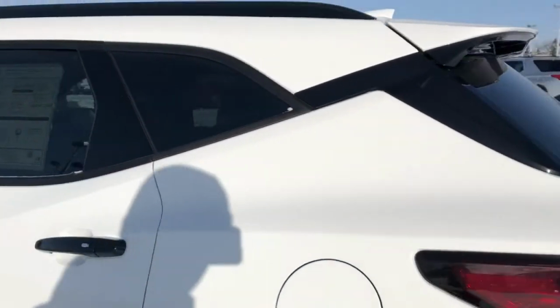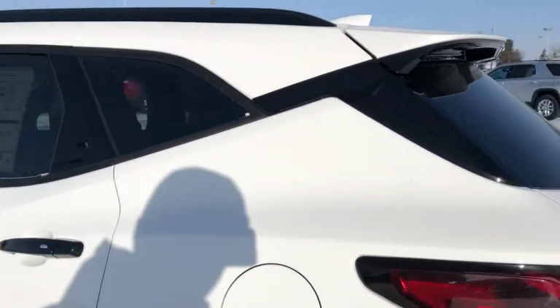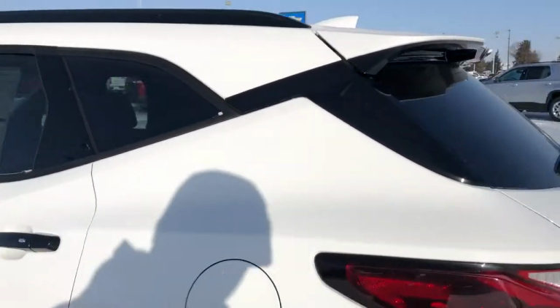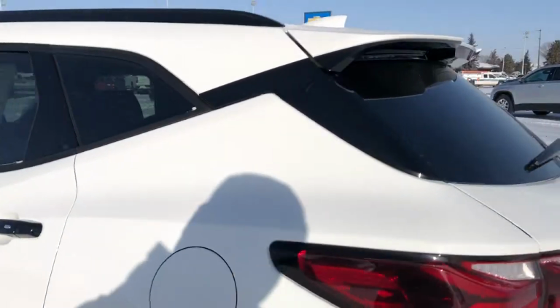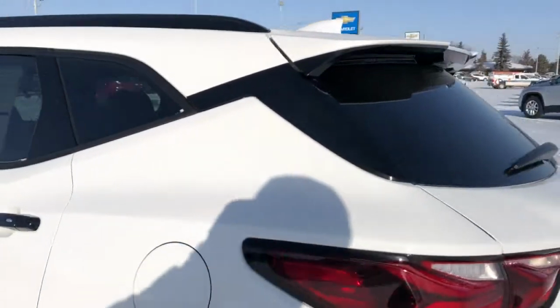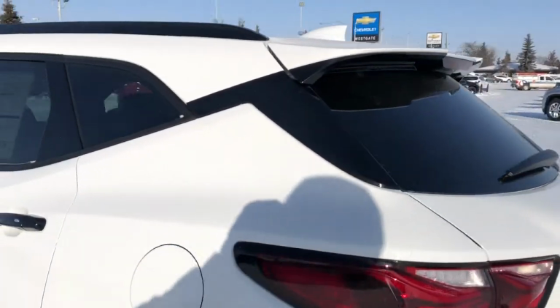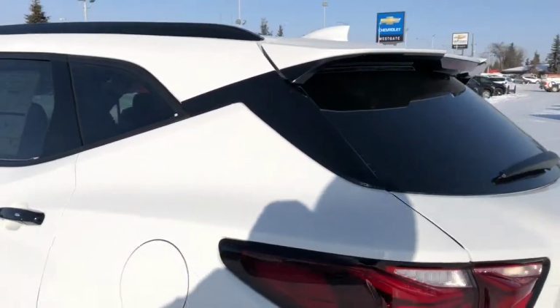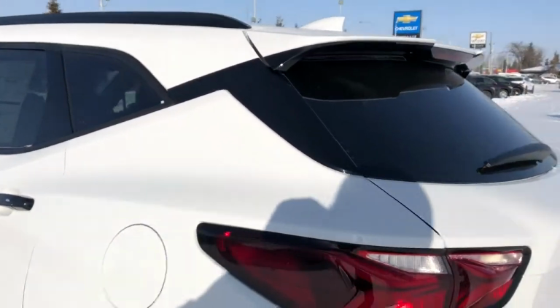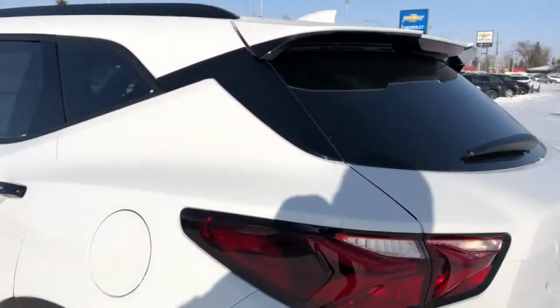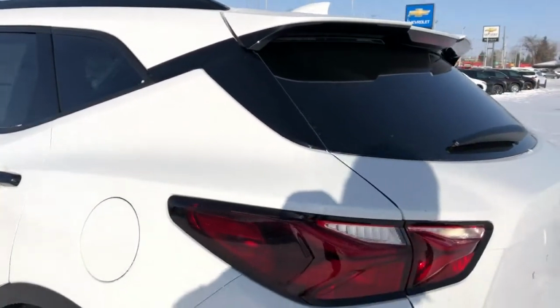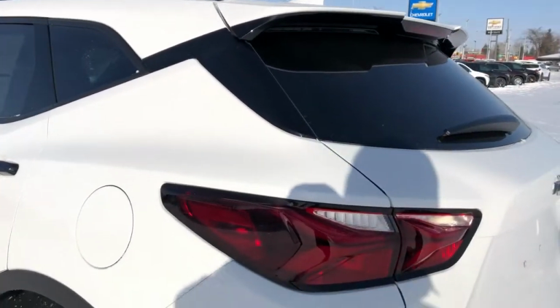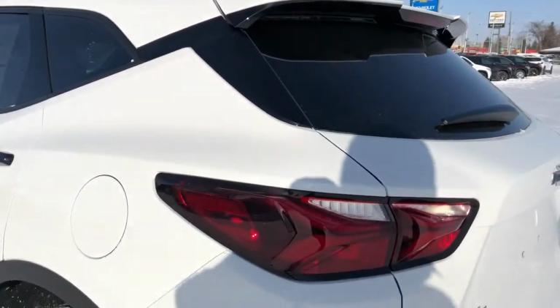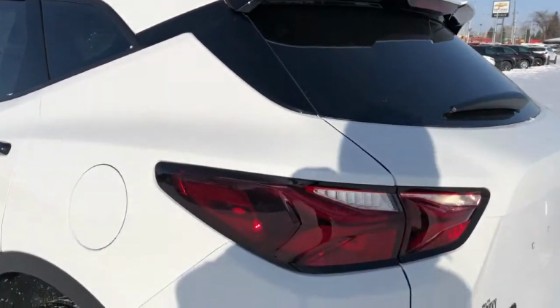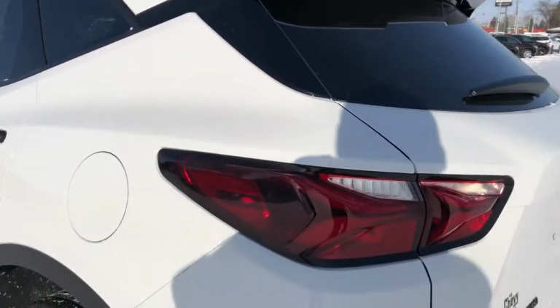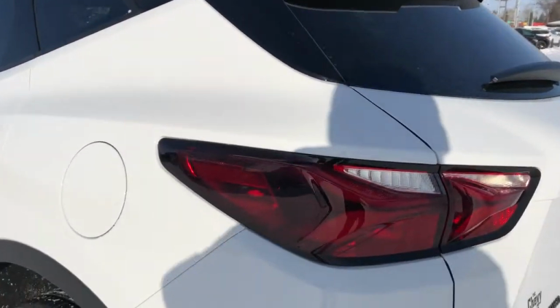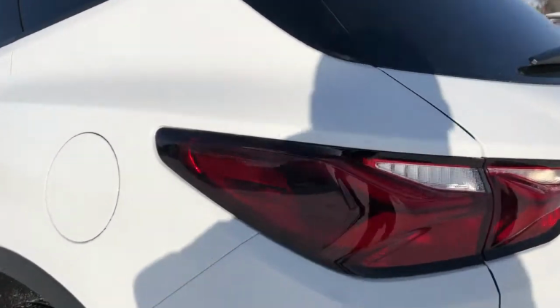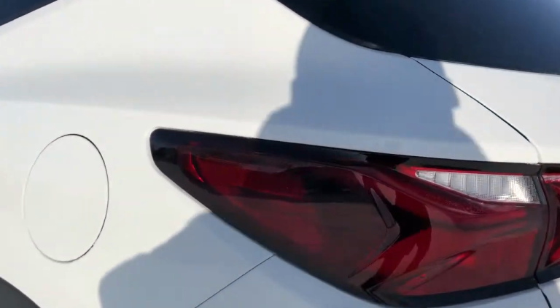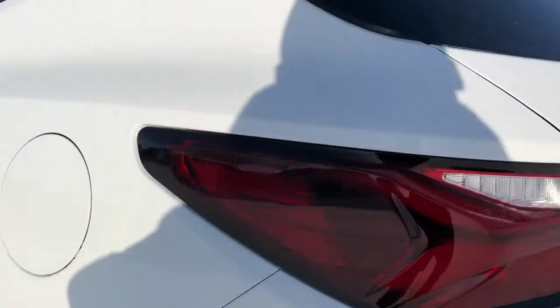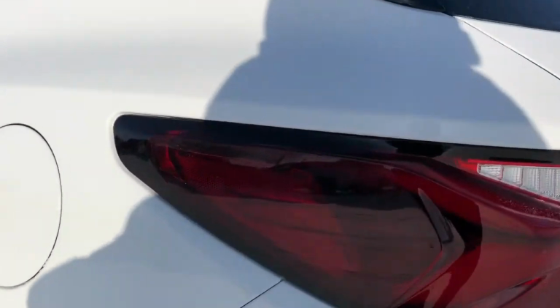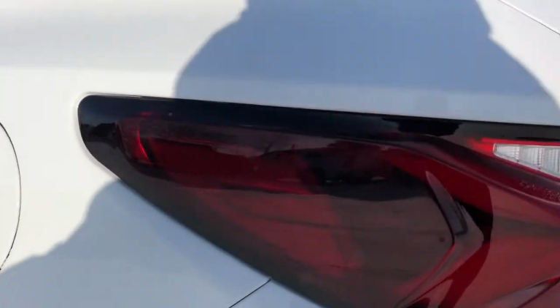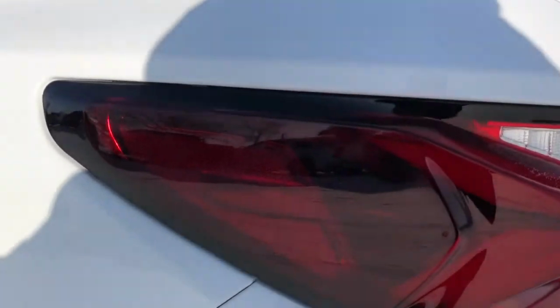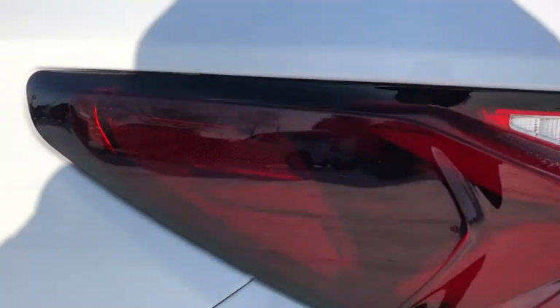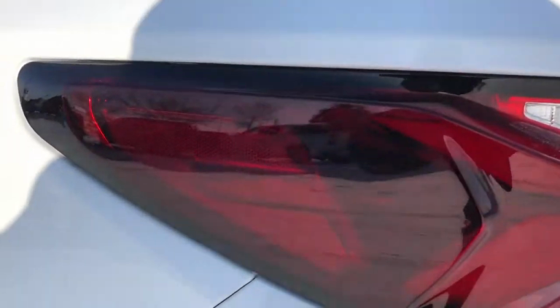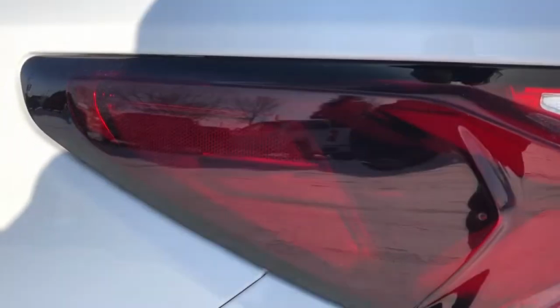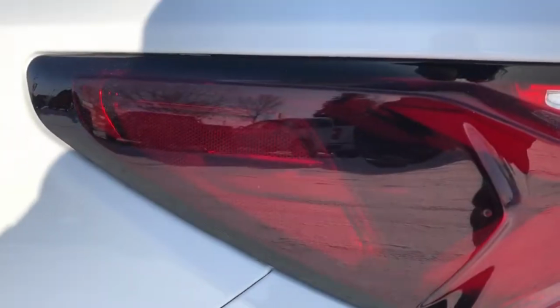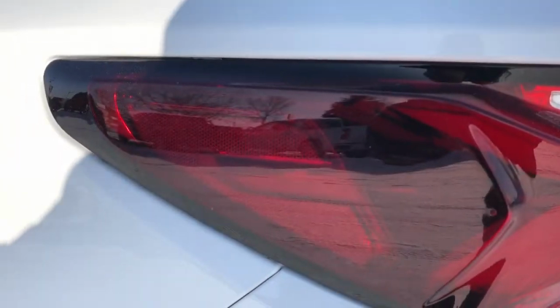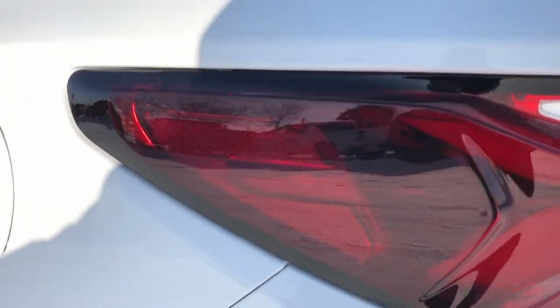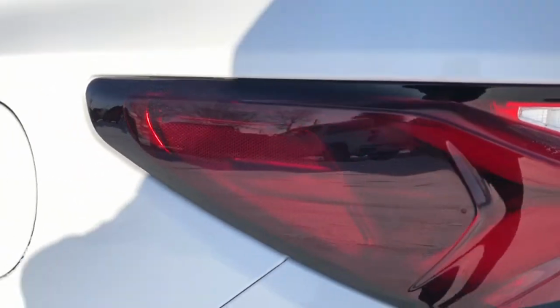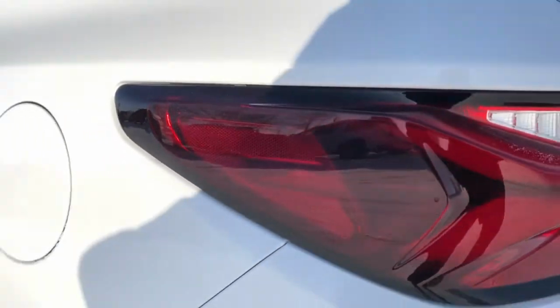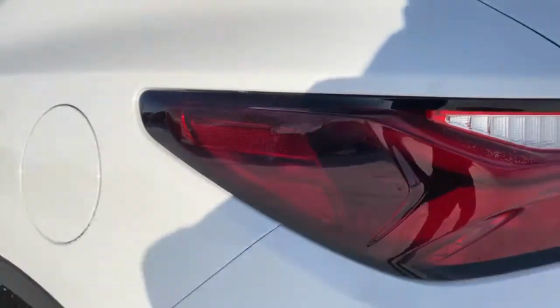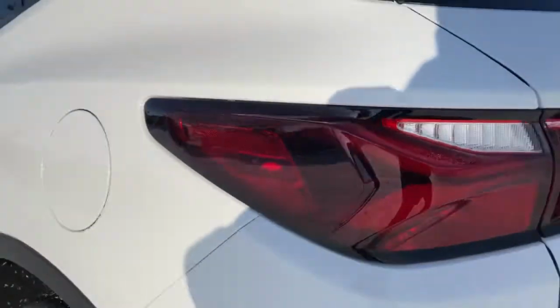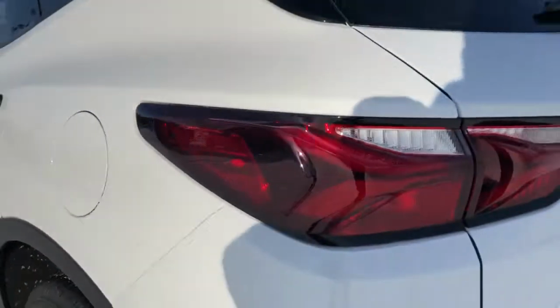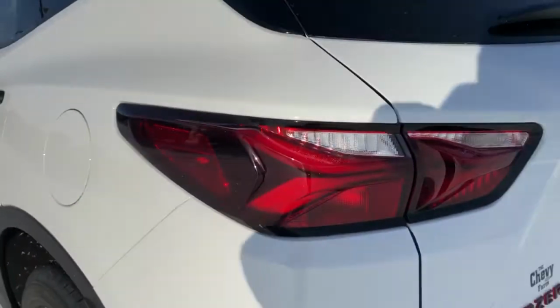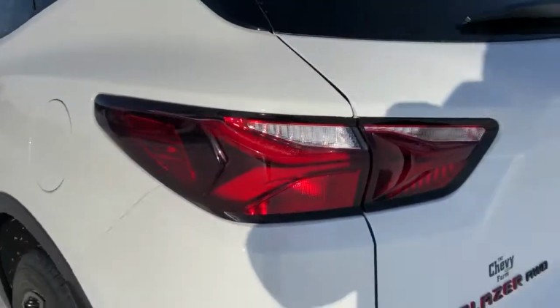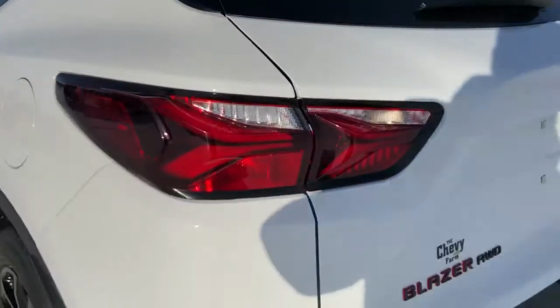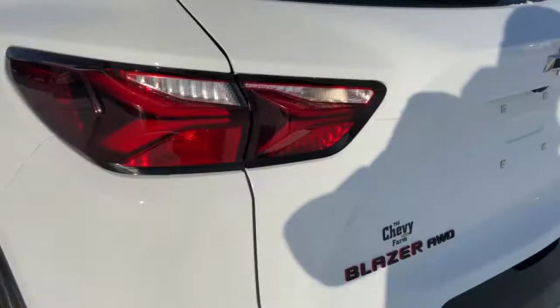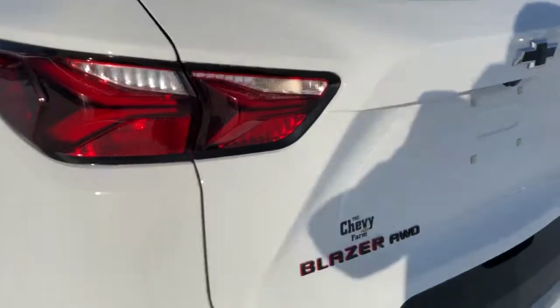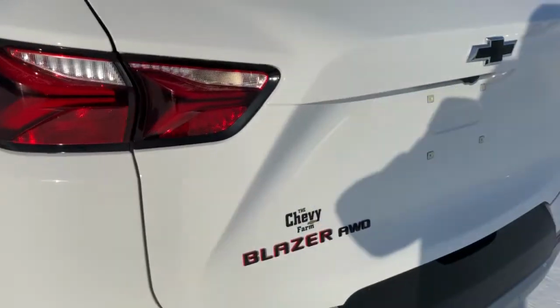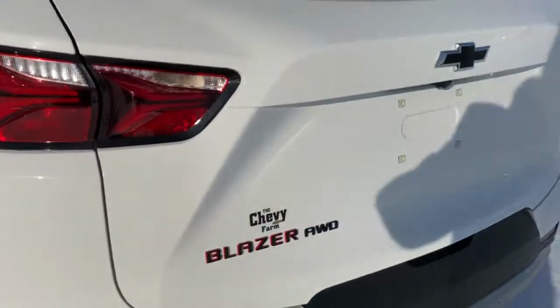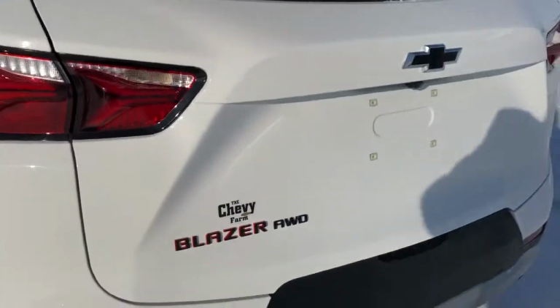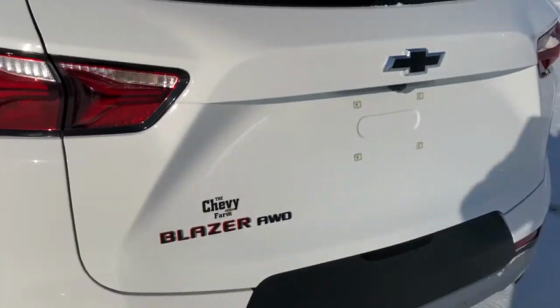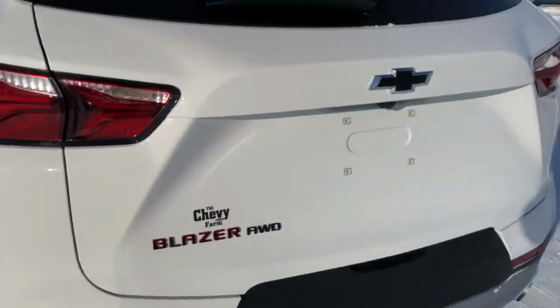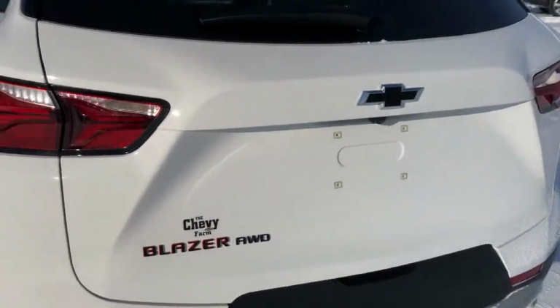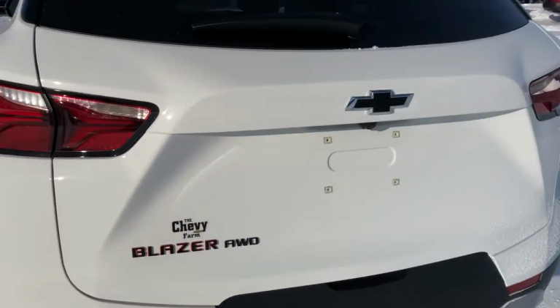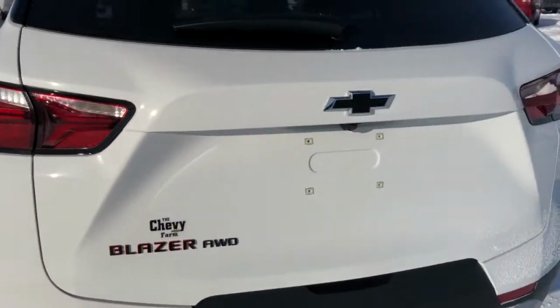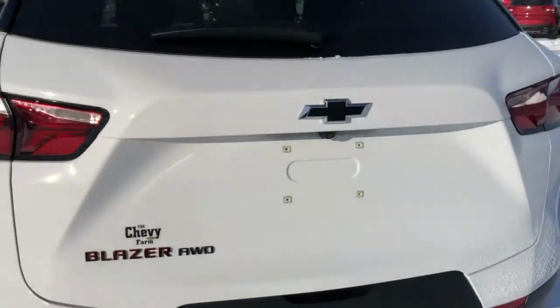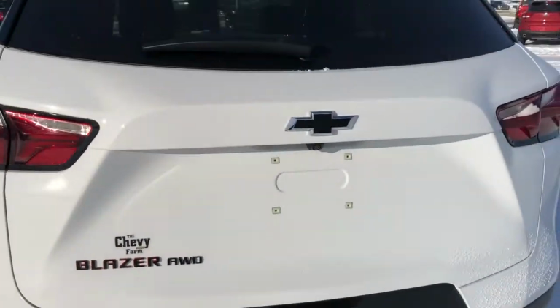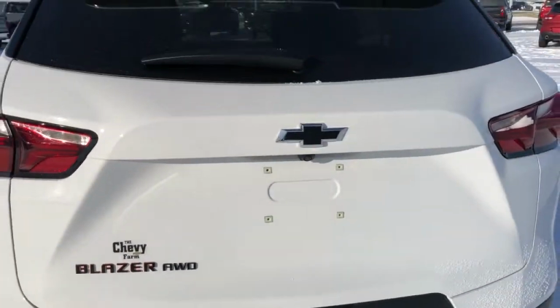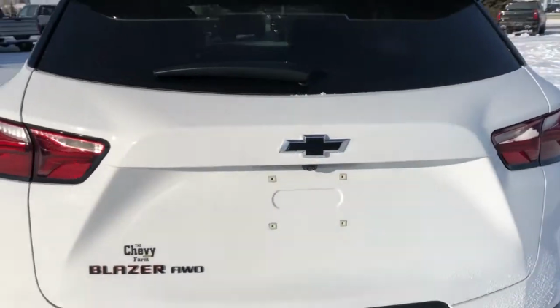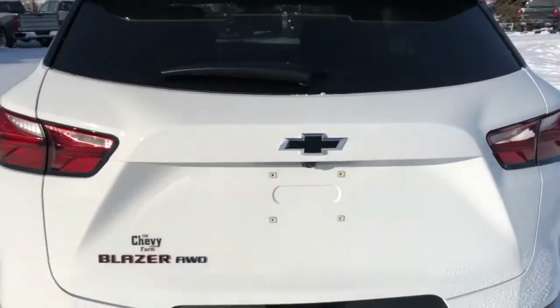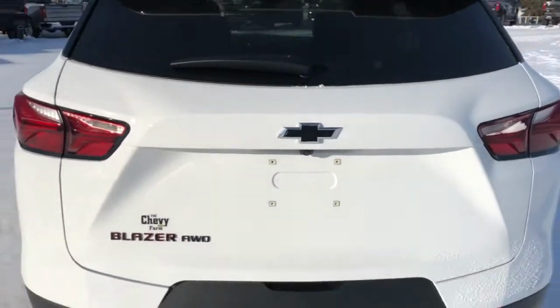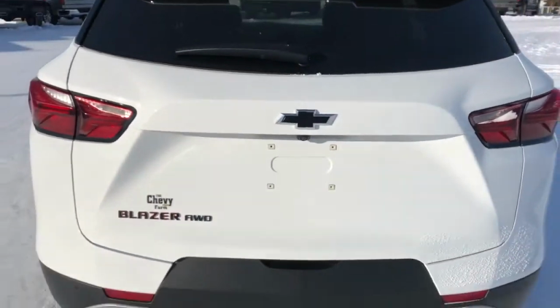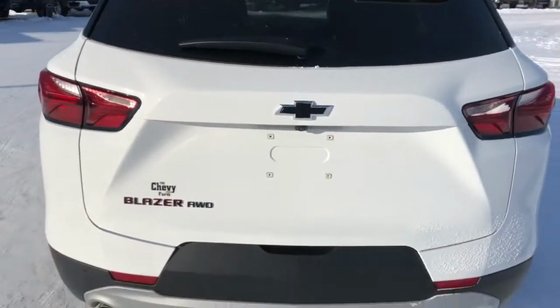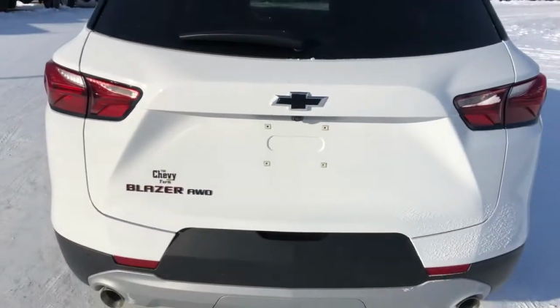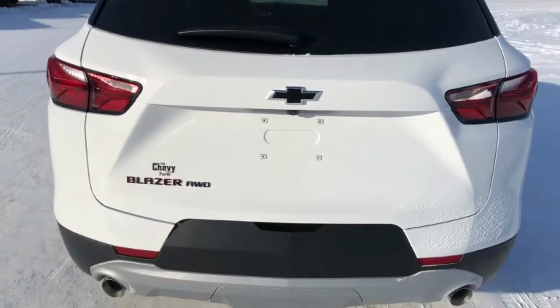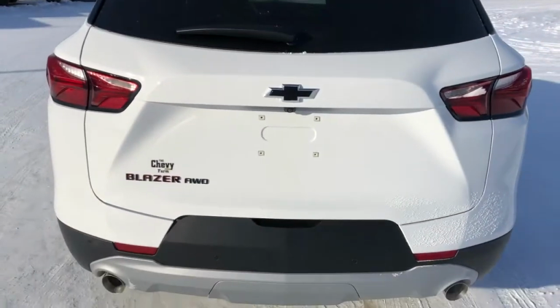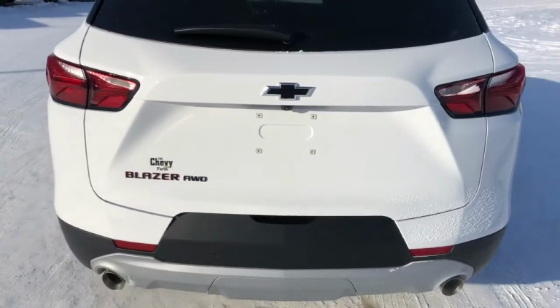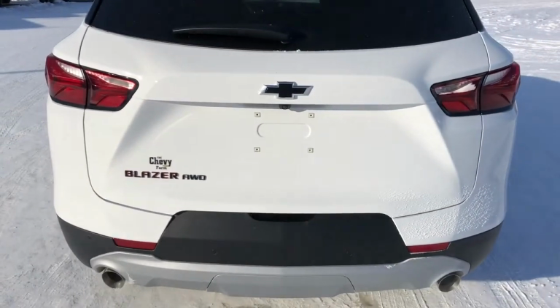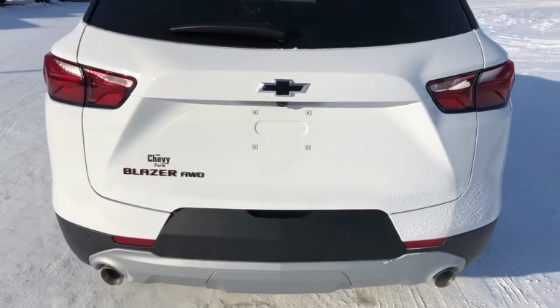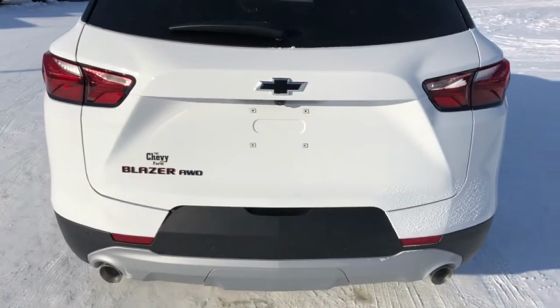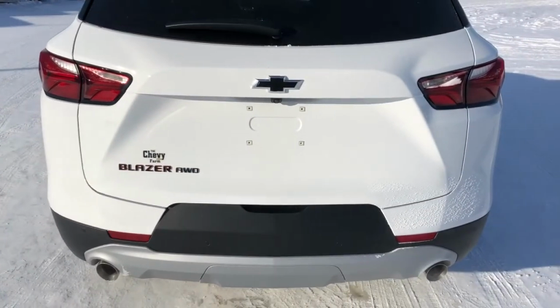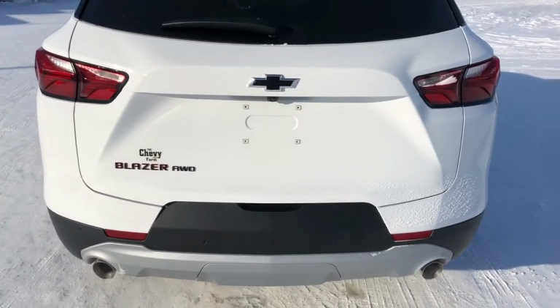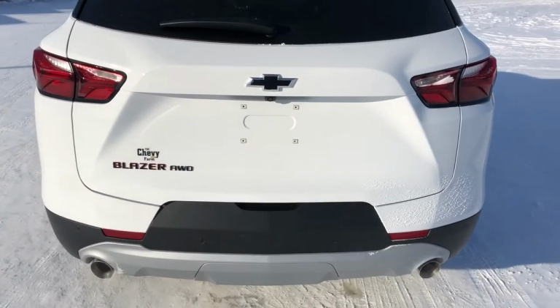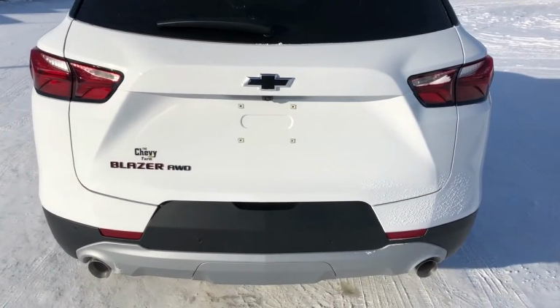Our rear privacy tint. You can see our Chevrolet badges in the taillights, and our Blazer all-wheel drive badge, black Chevrolet badge, and dual exhaust.